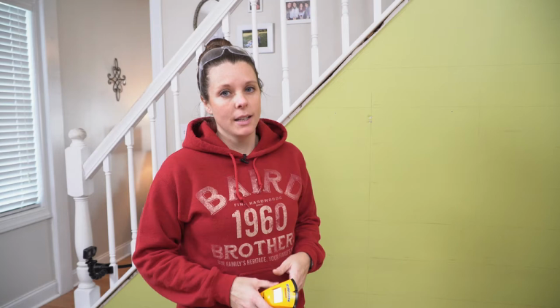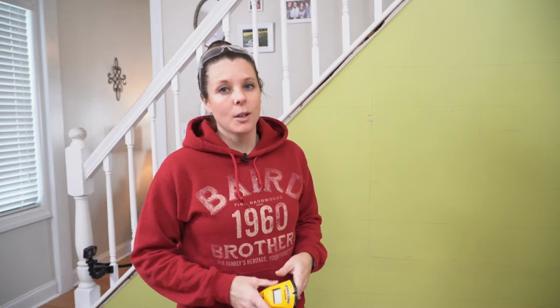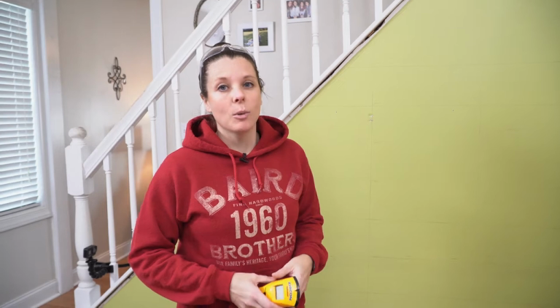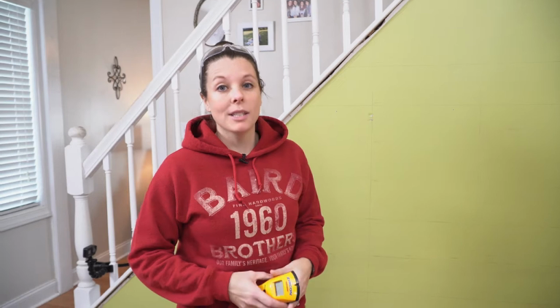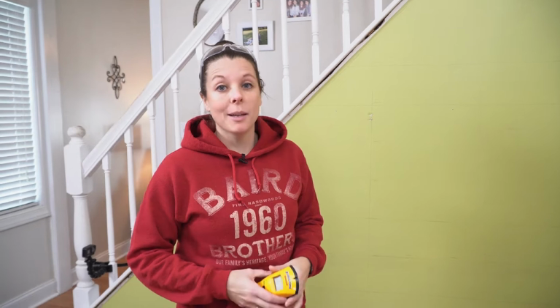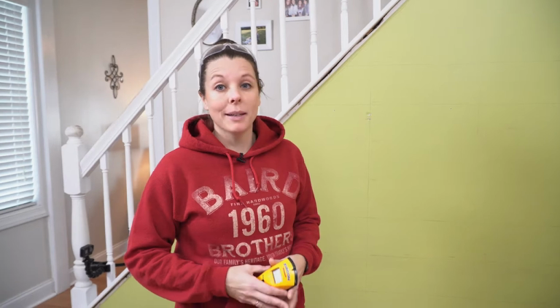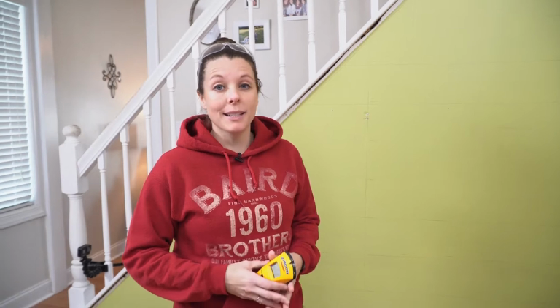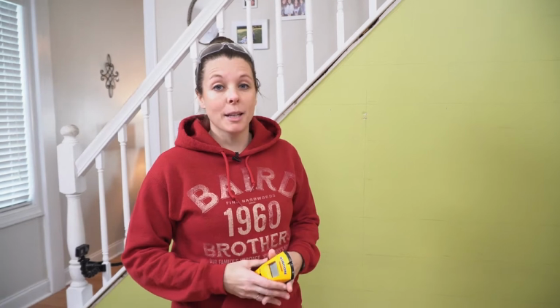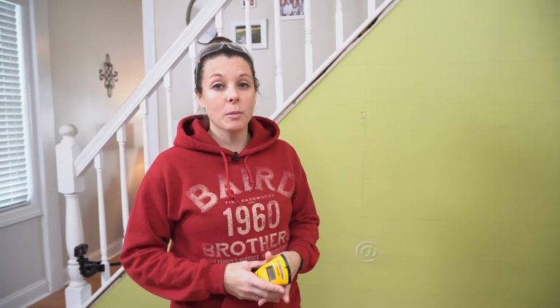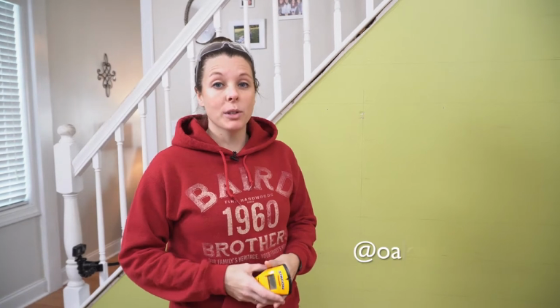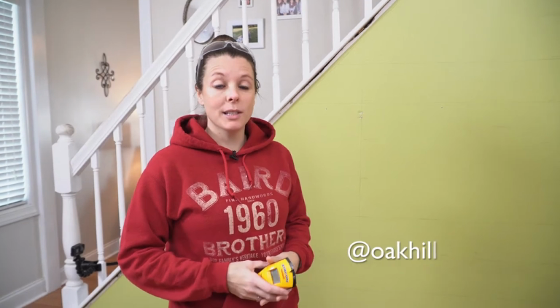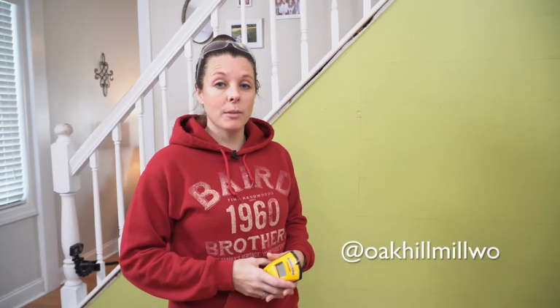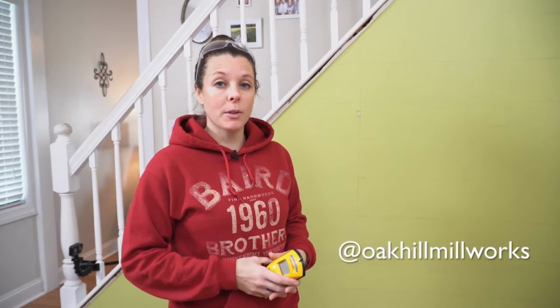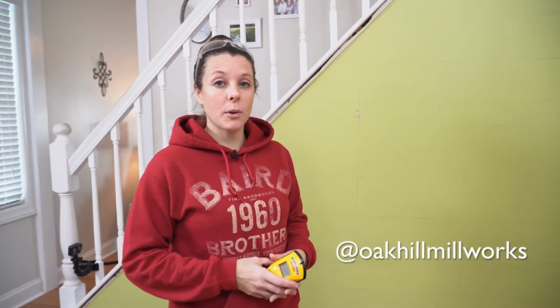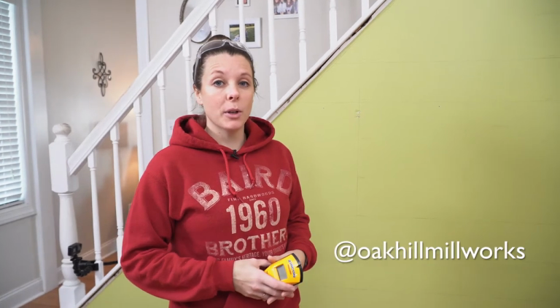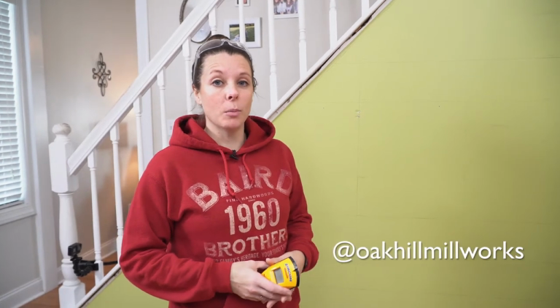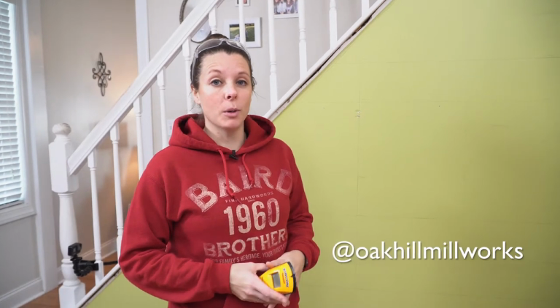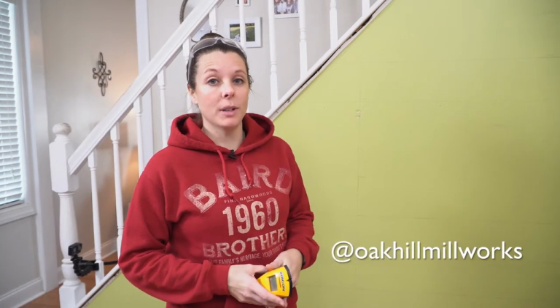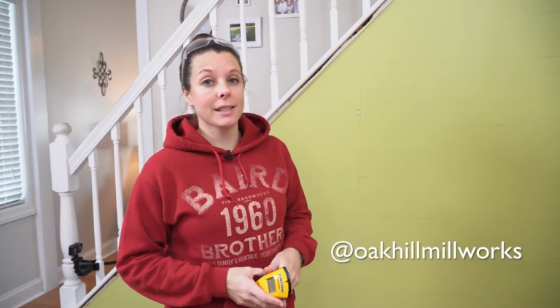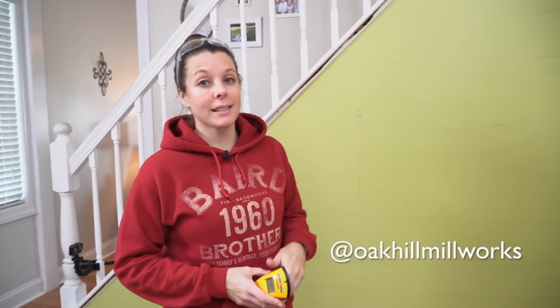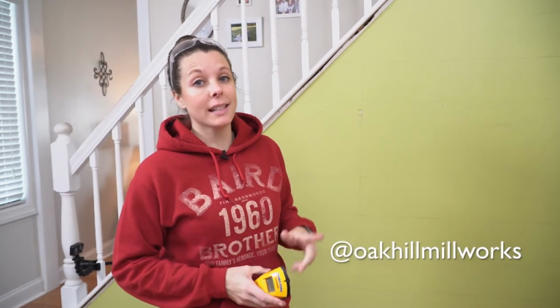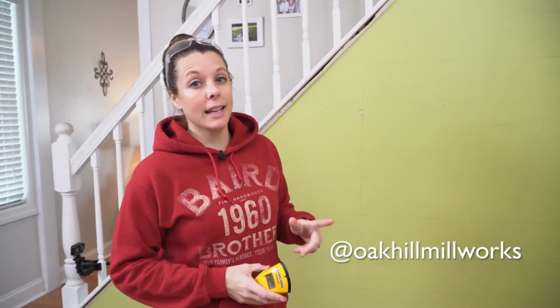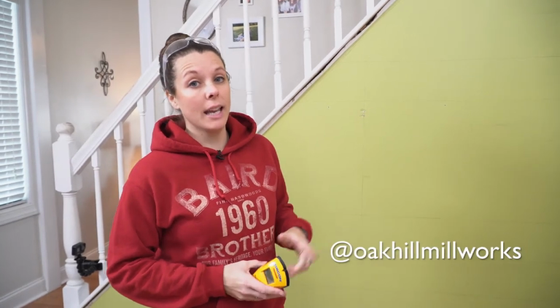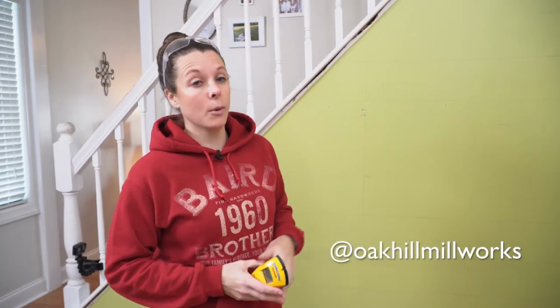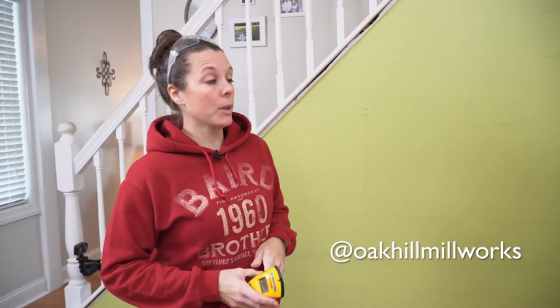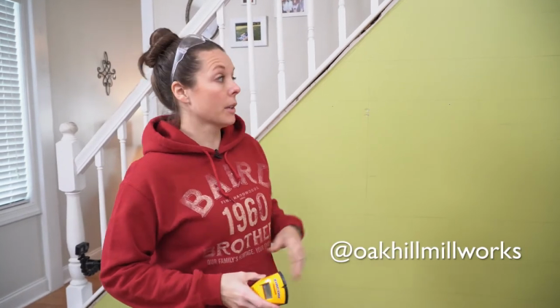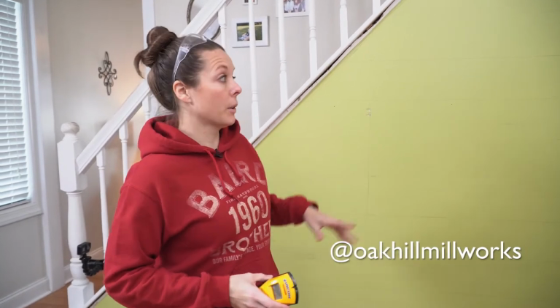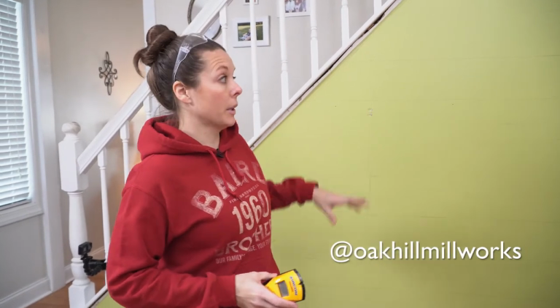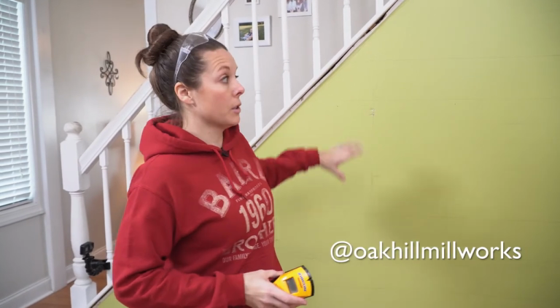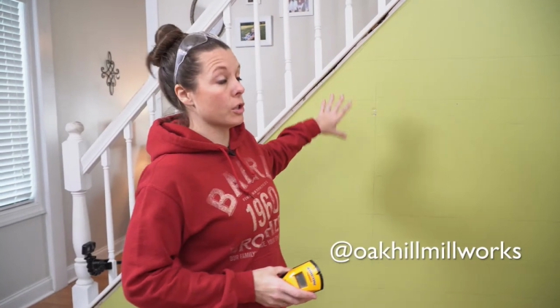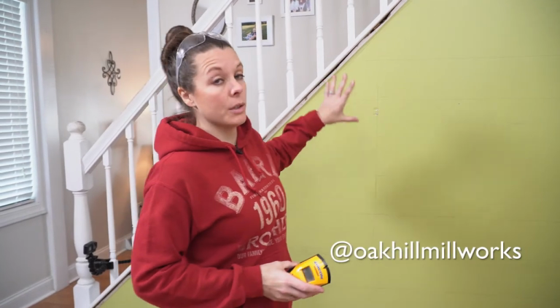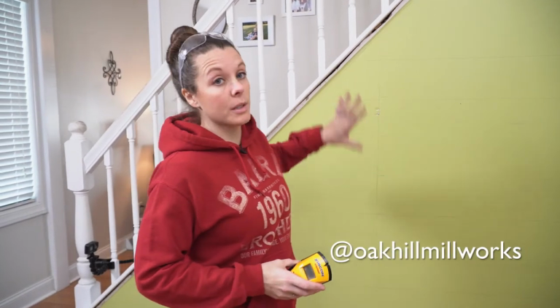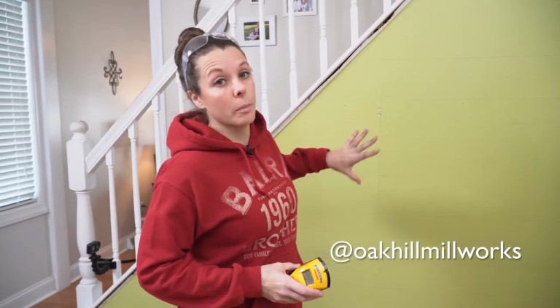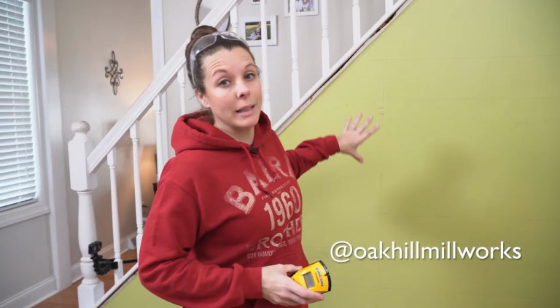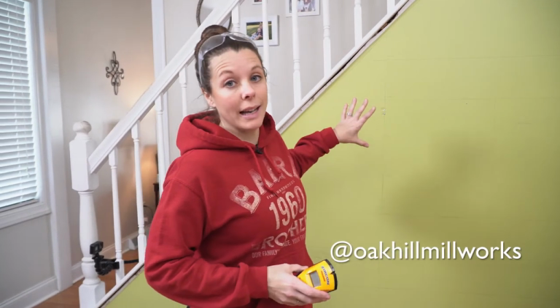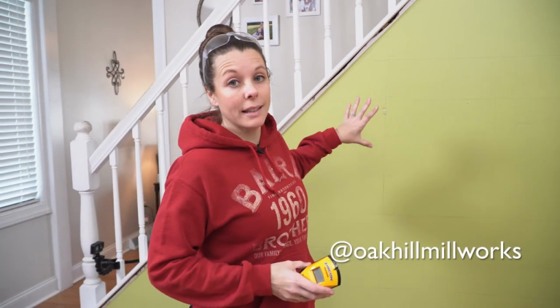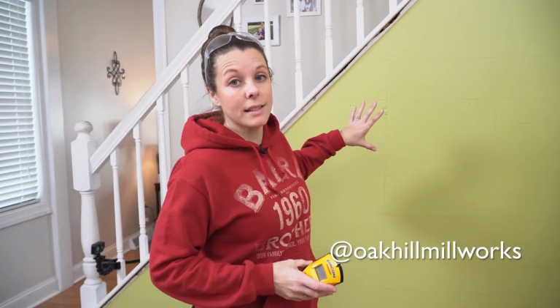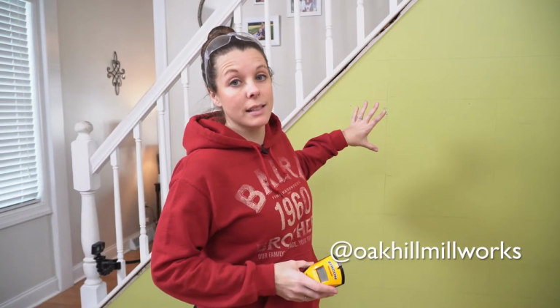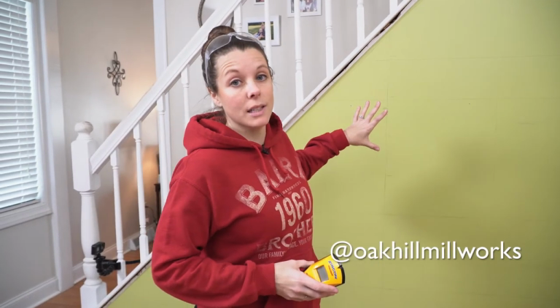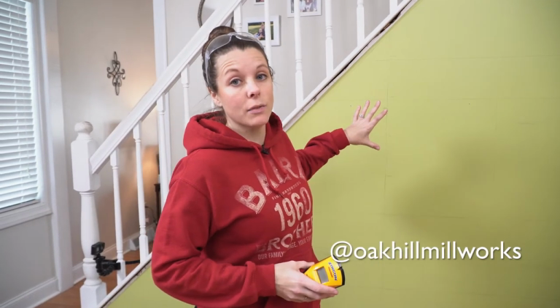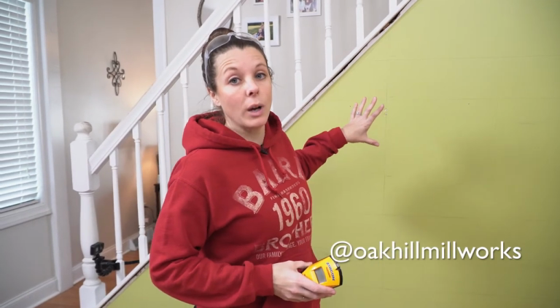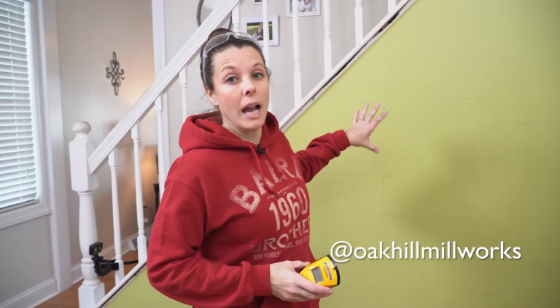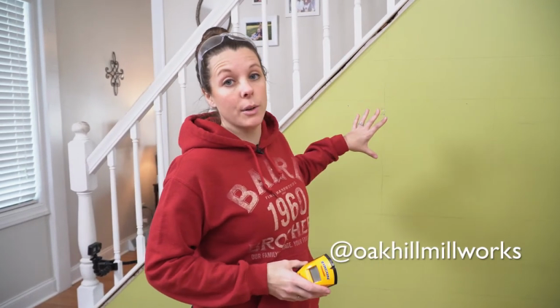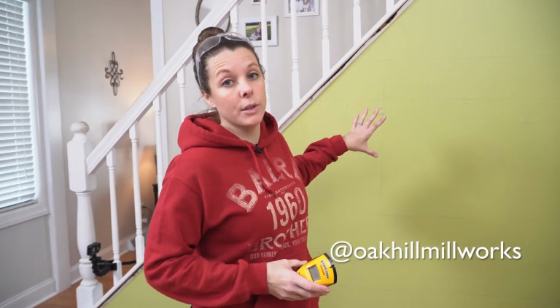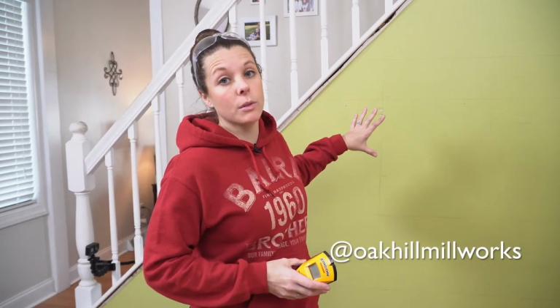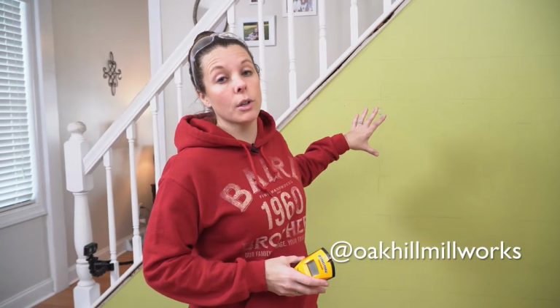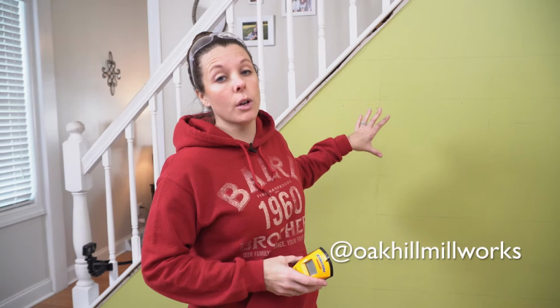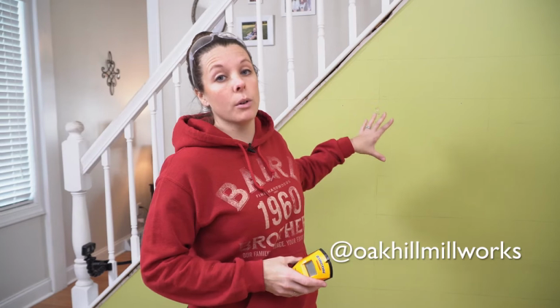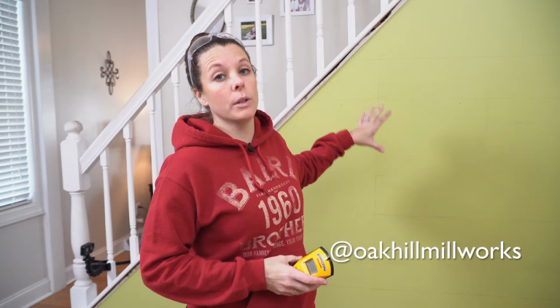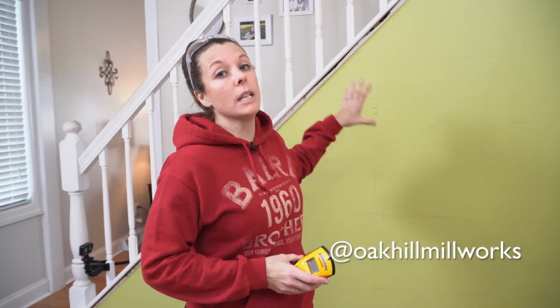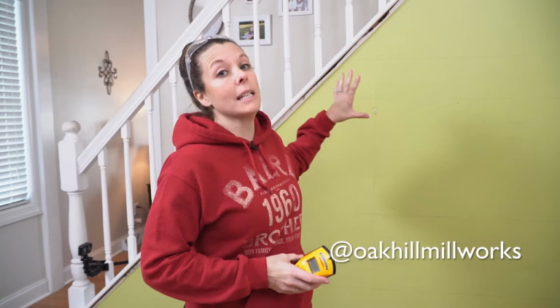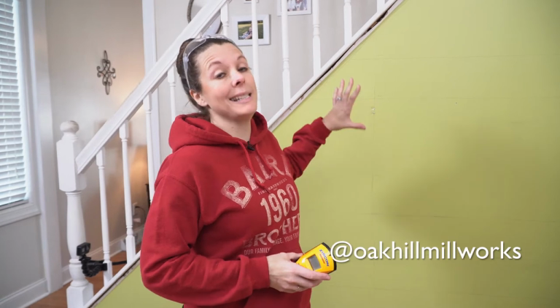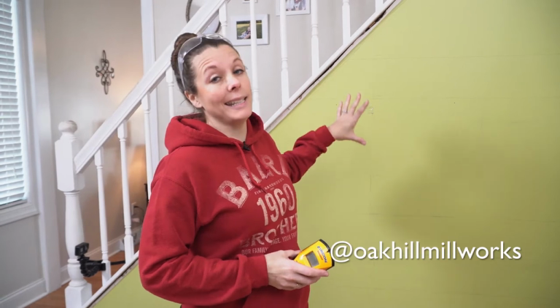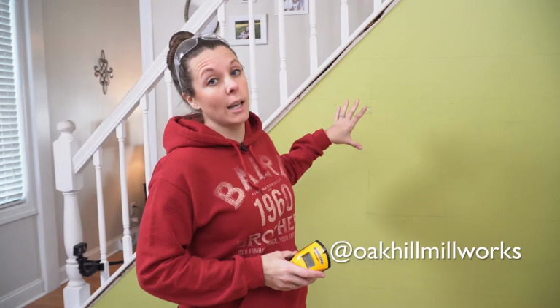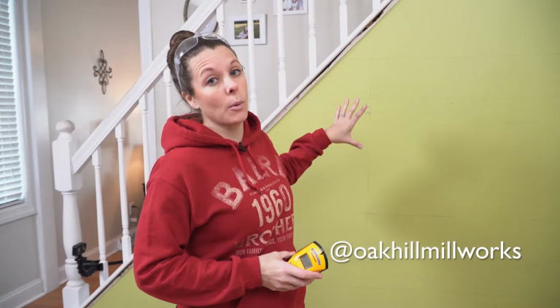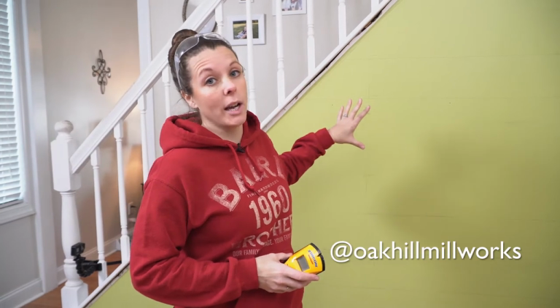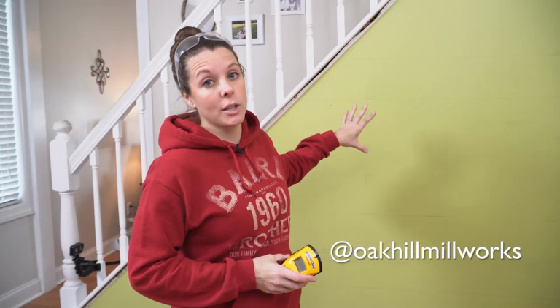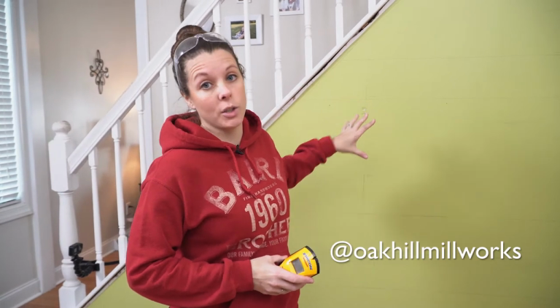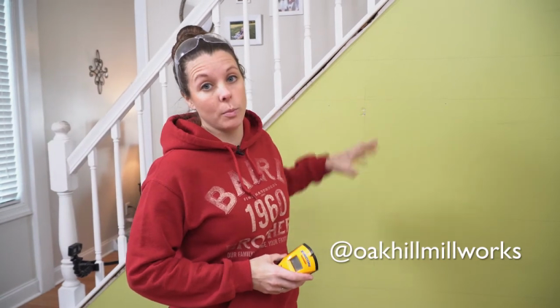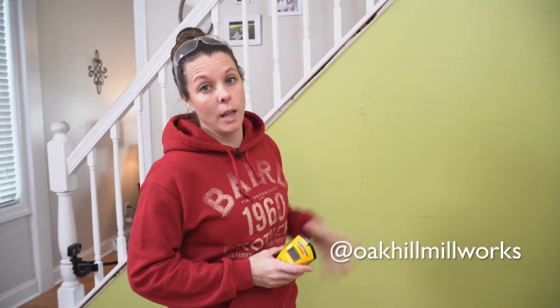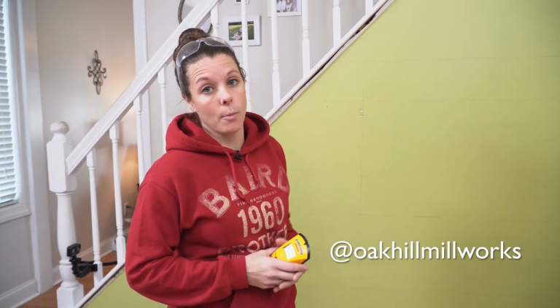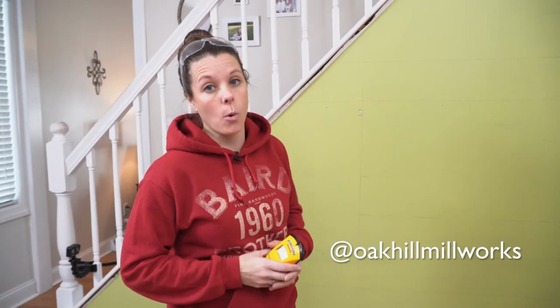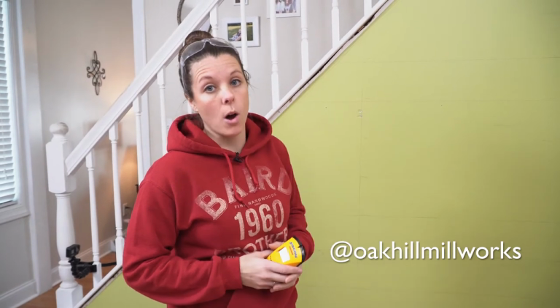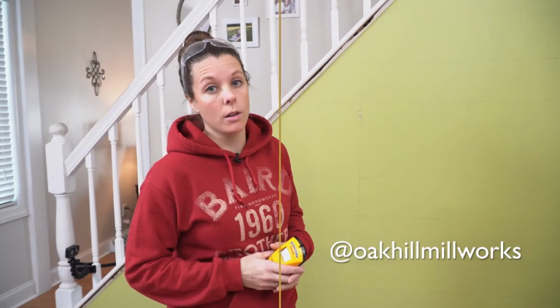What's up, guys? I'm Christy with Okeo Millworks, and today we are going to show you some behind the scenes for how to do your own DIY shiplap wall.